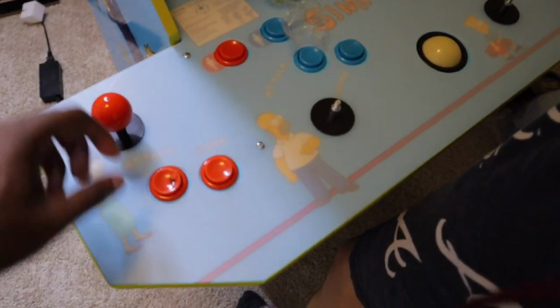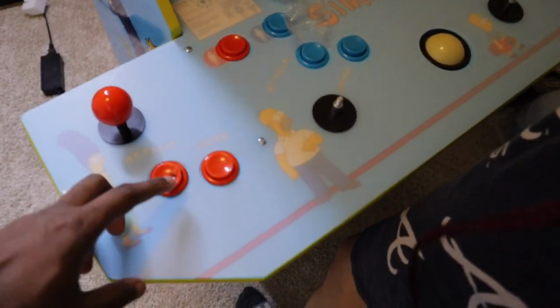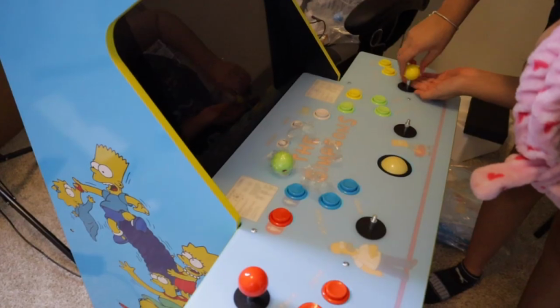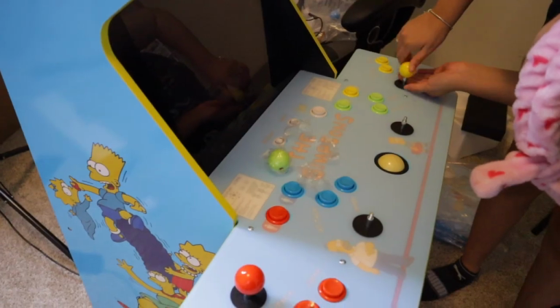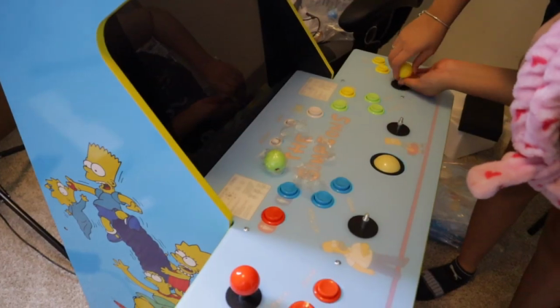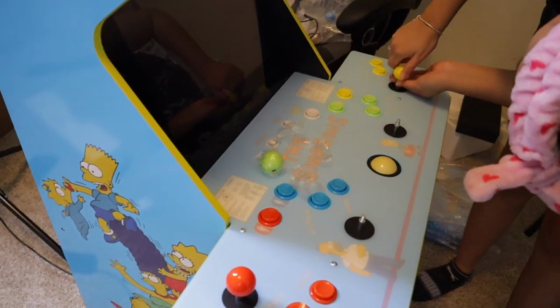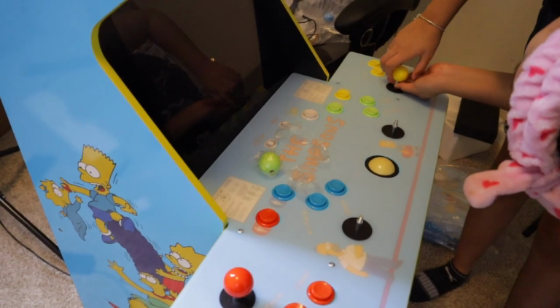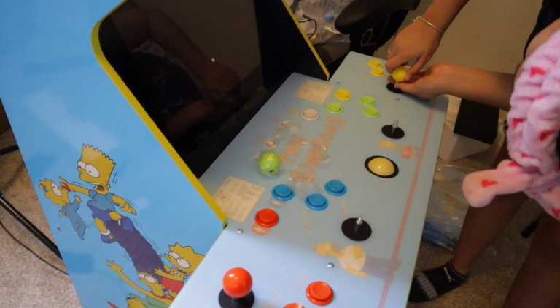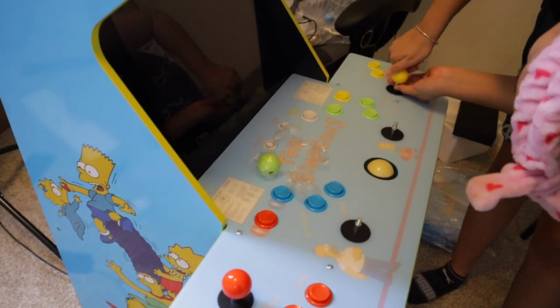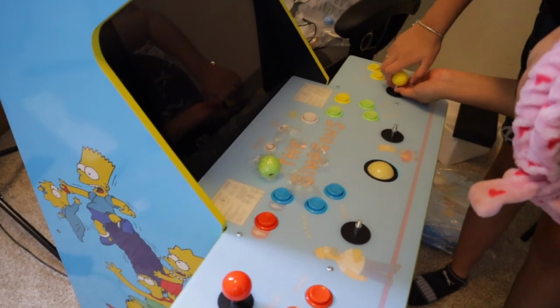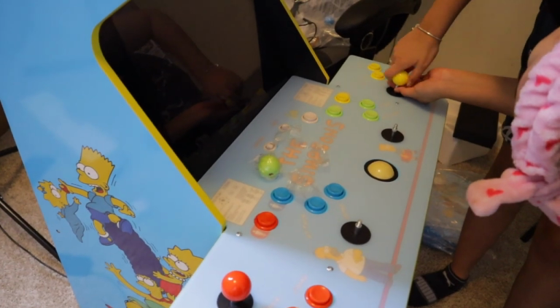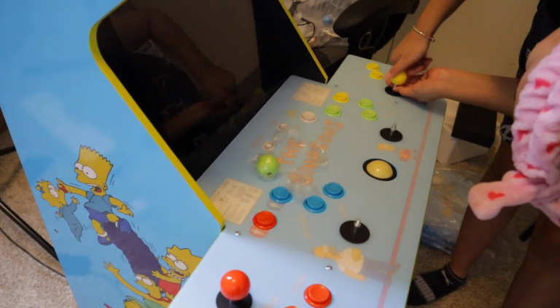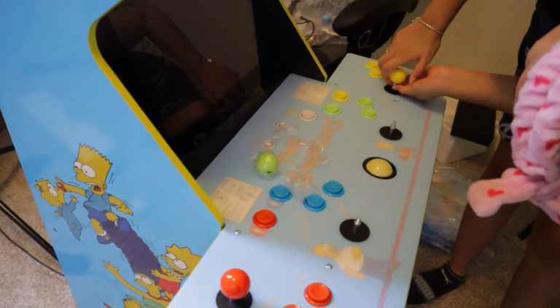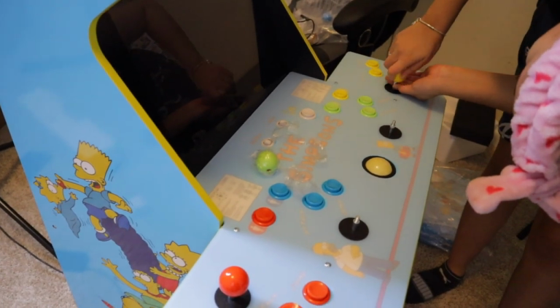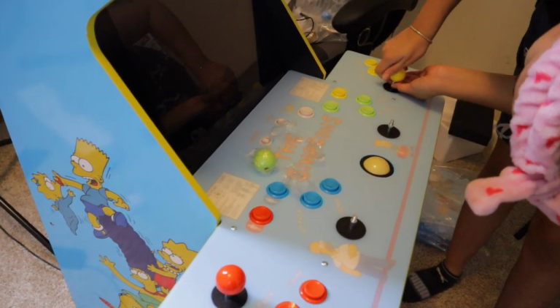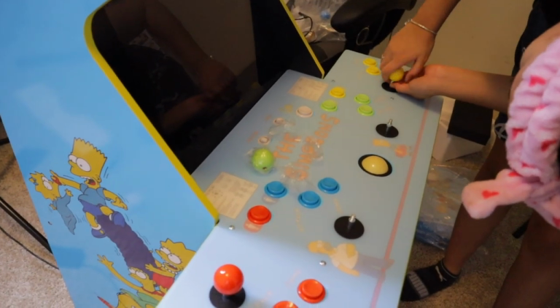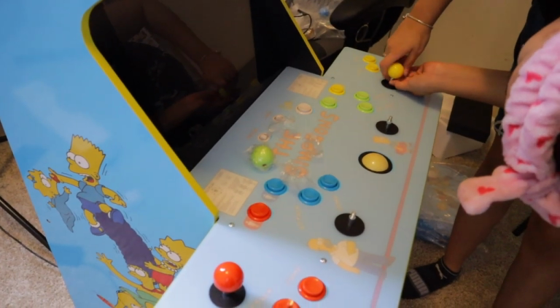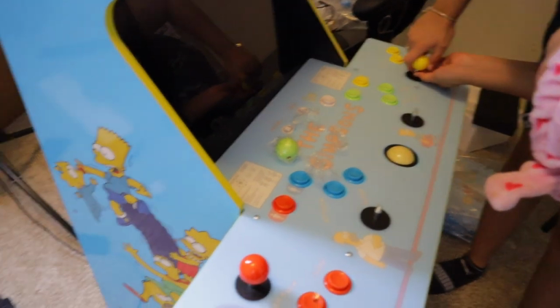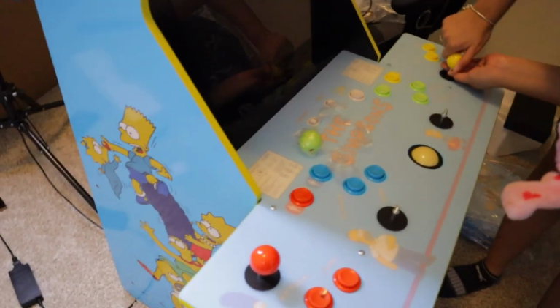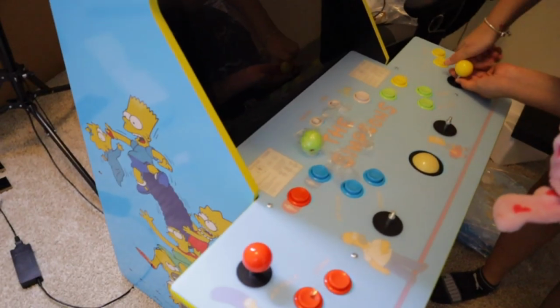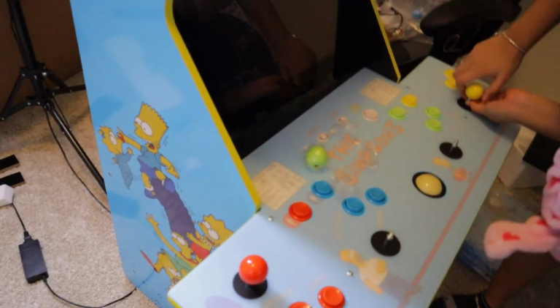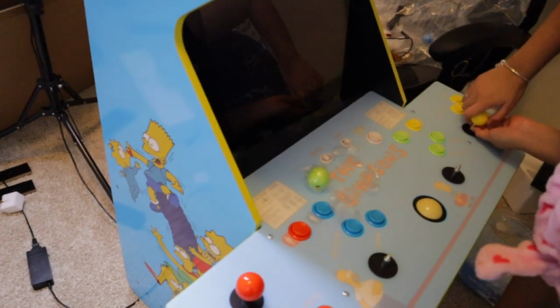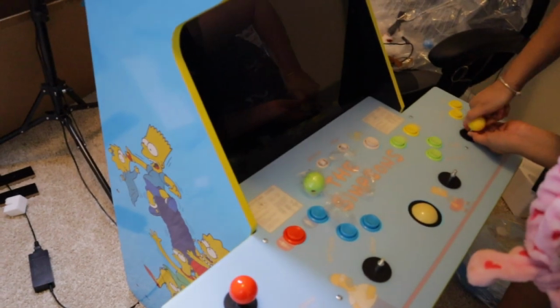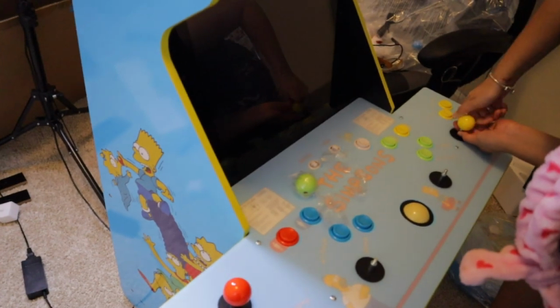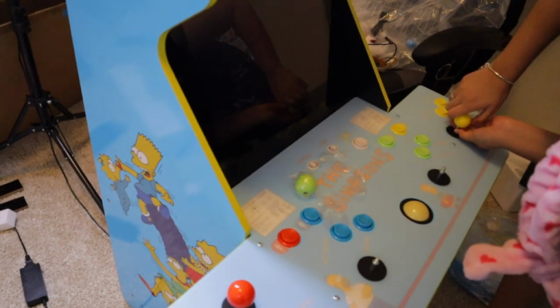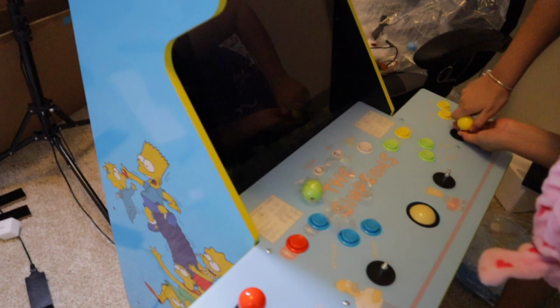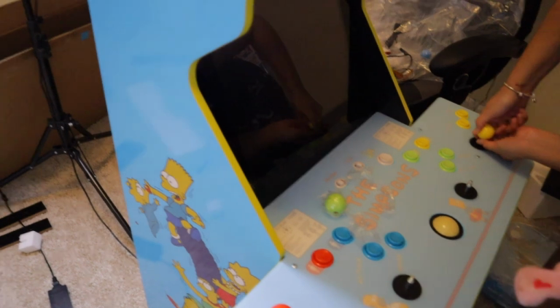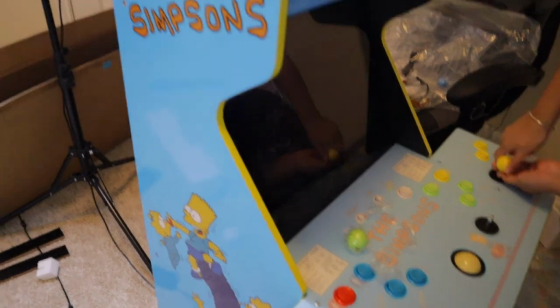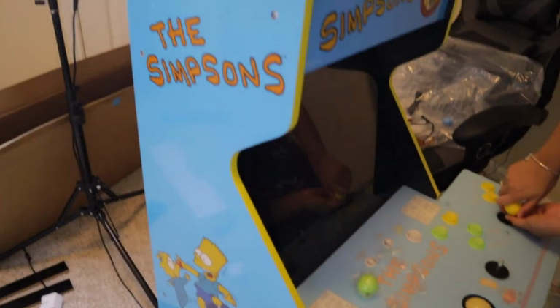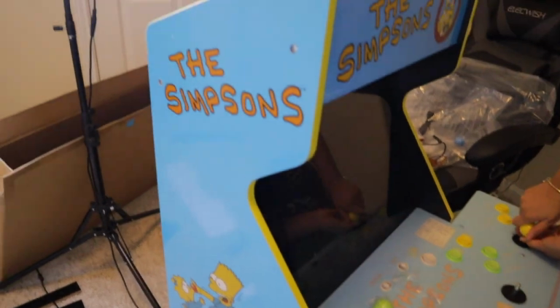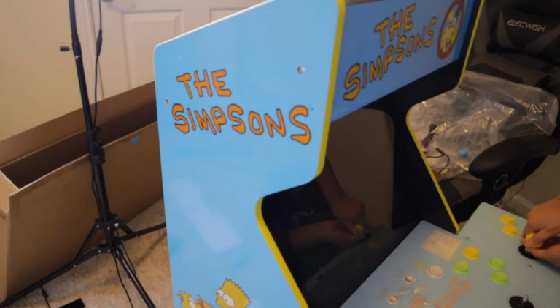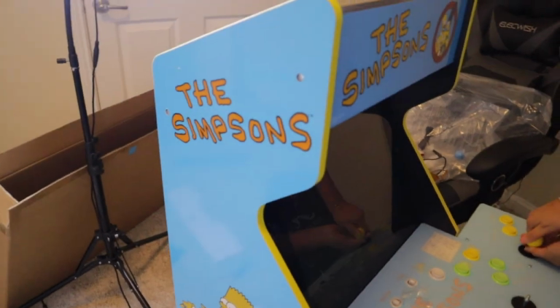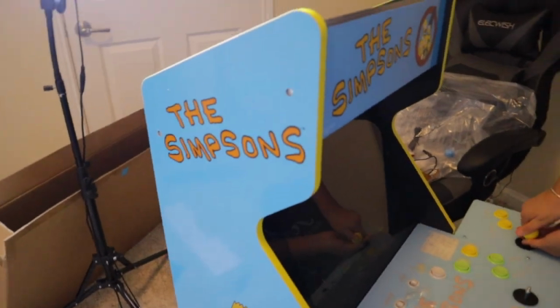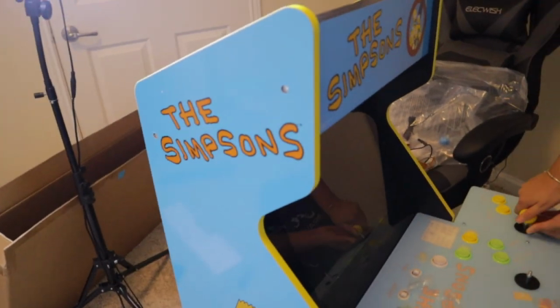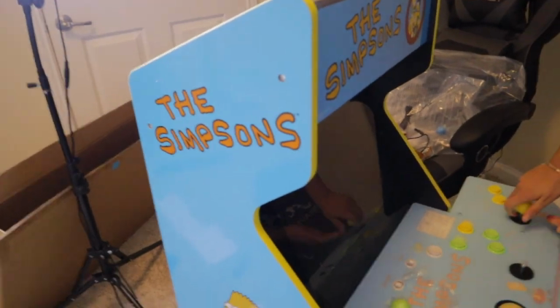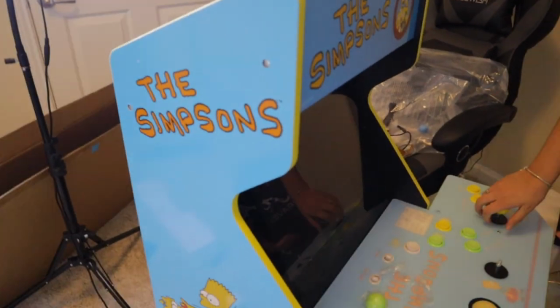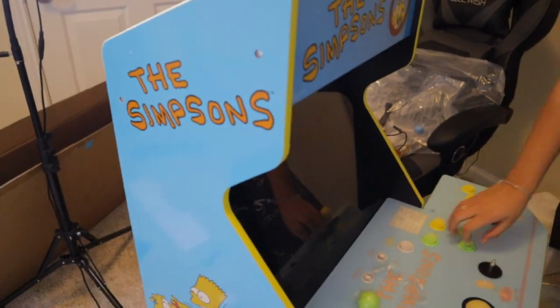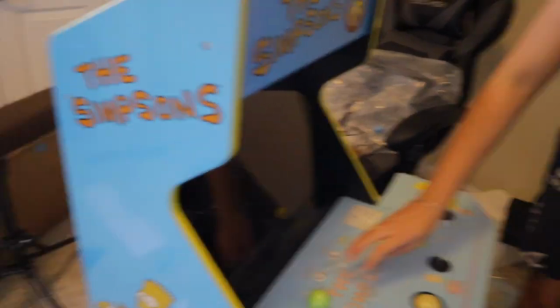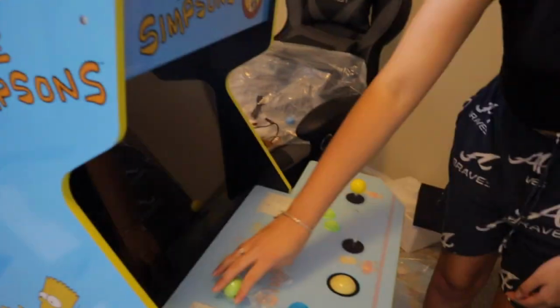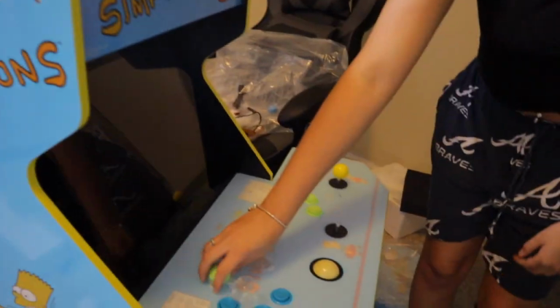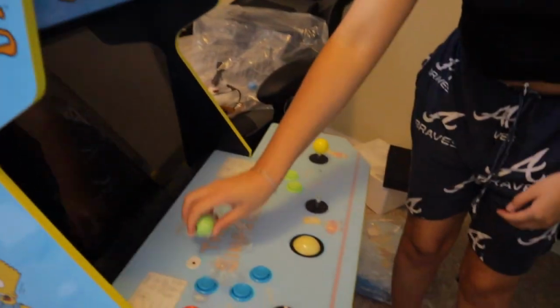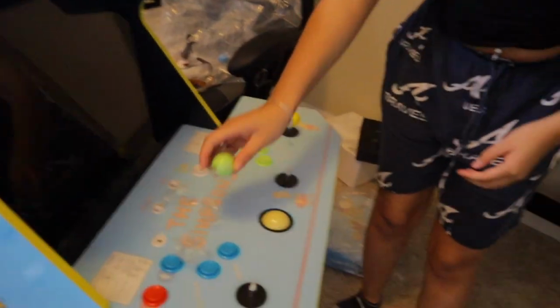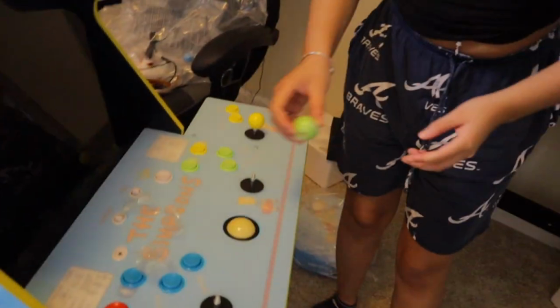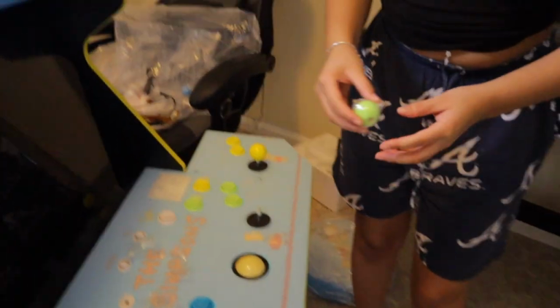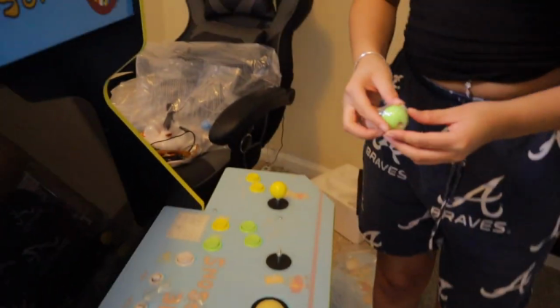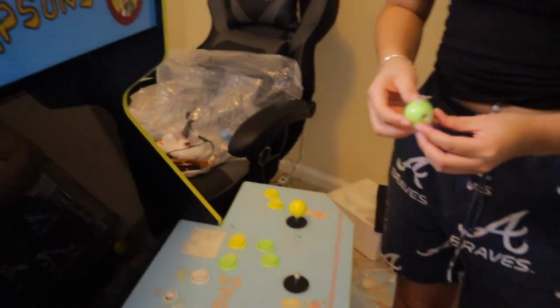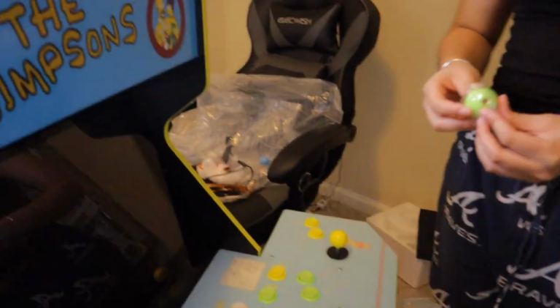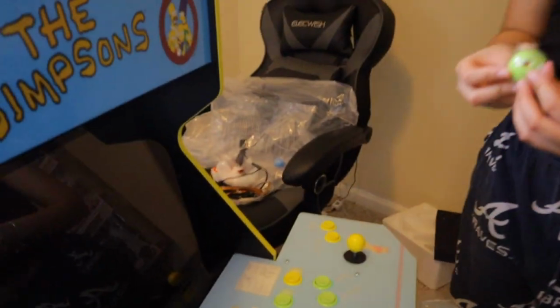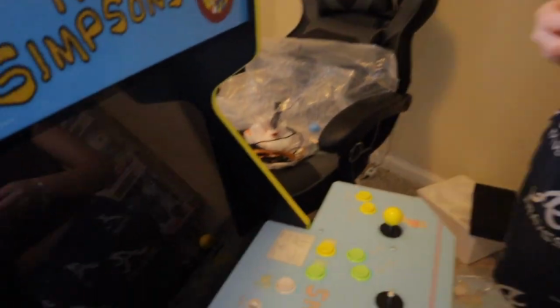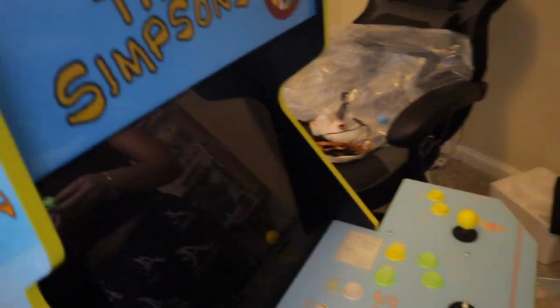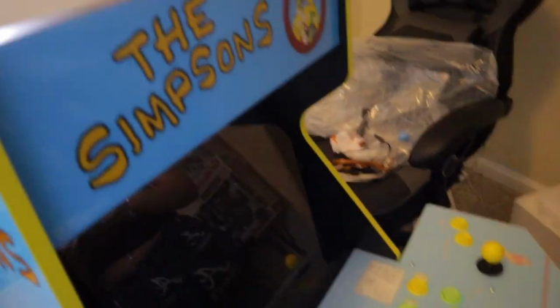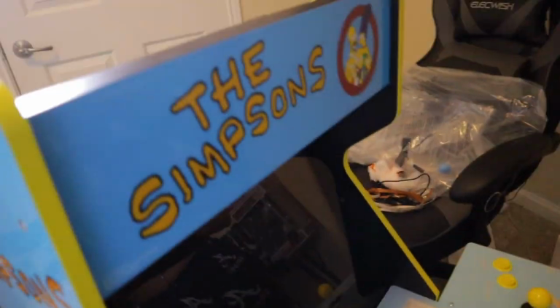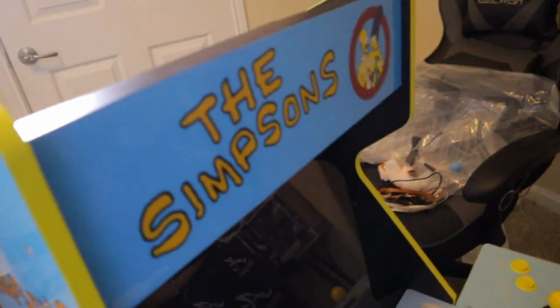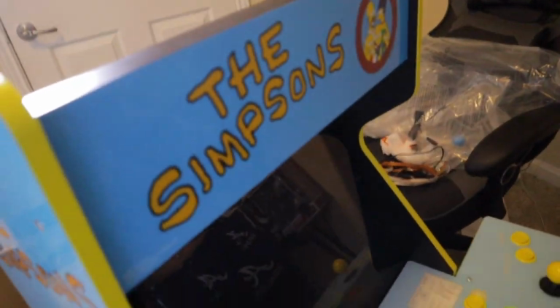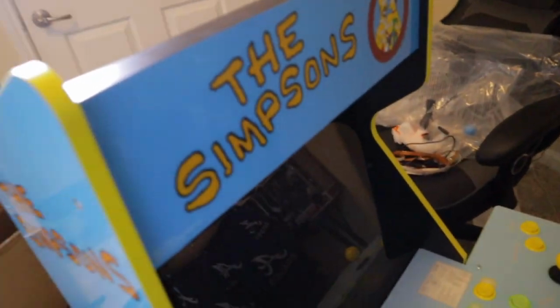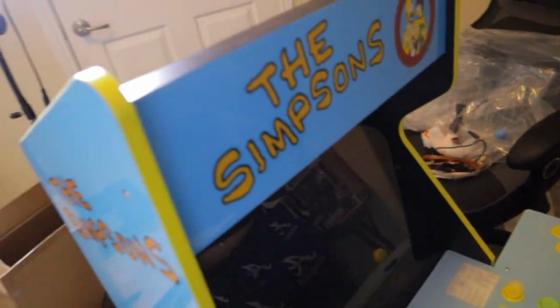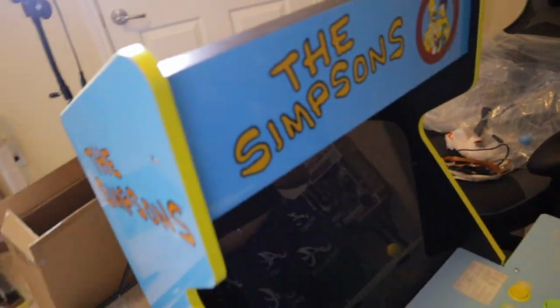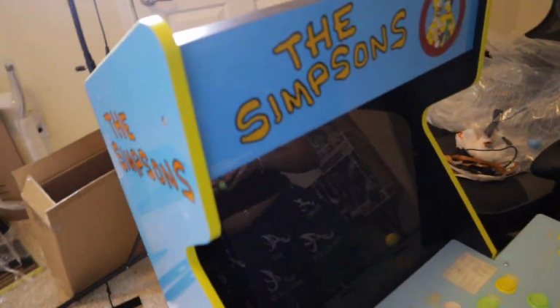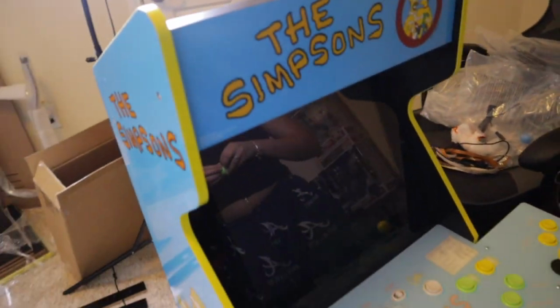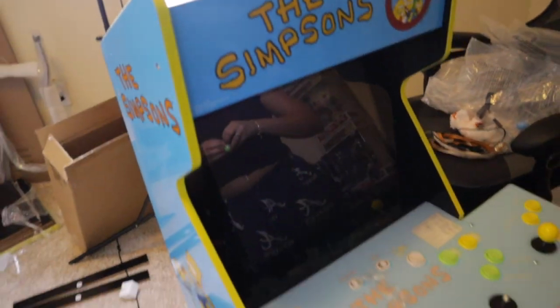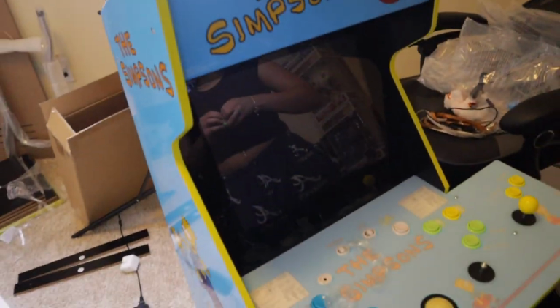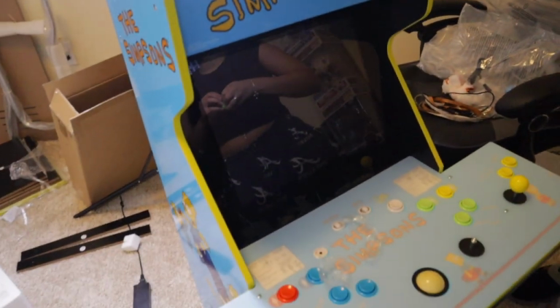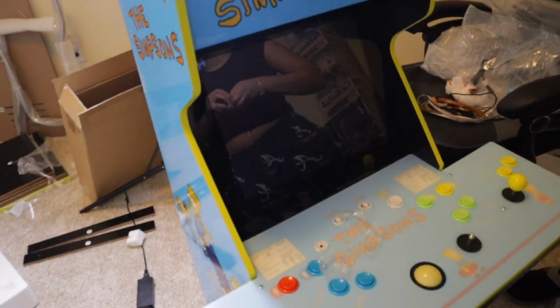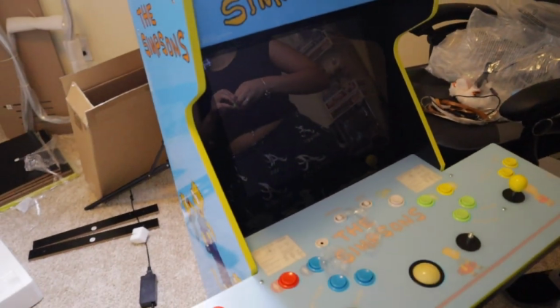This is going to set the game room off for real. Can't have a game room without an arcade machine, right?